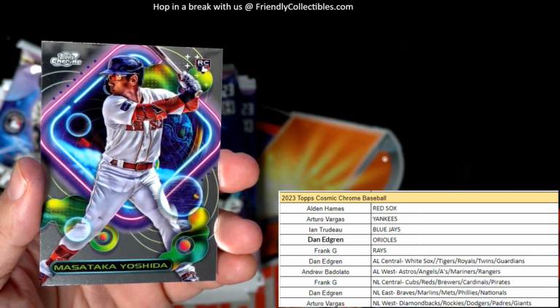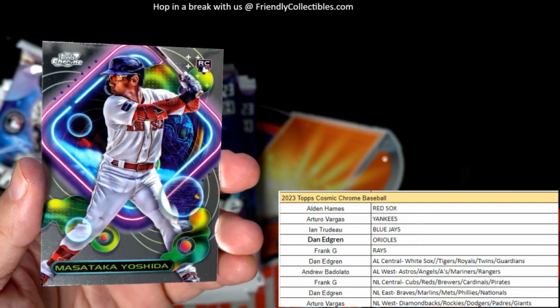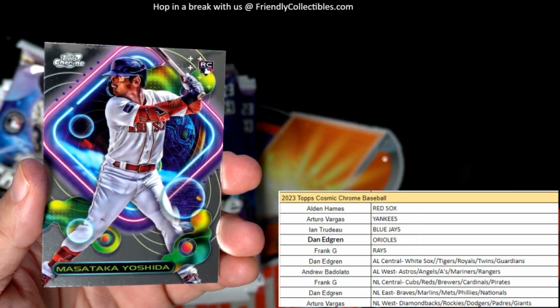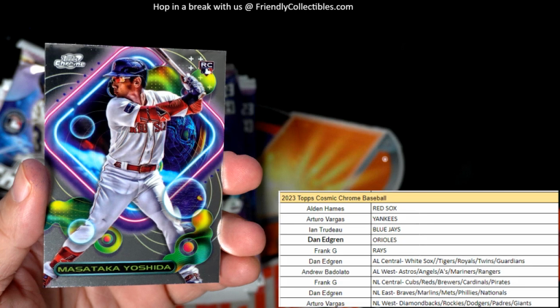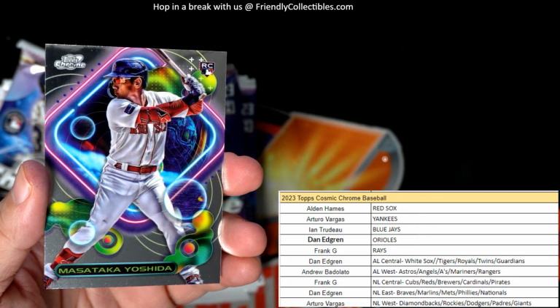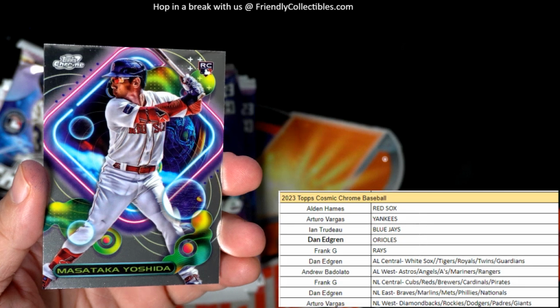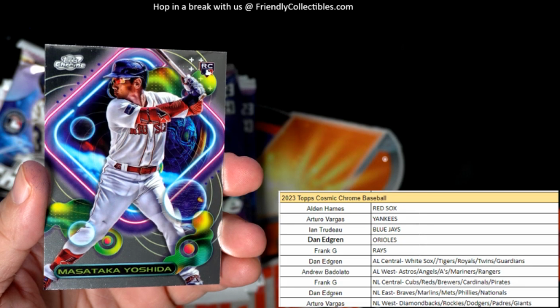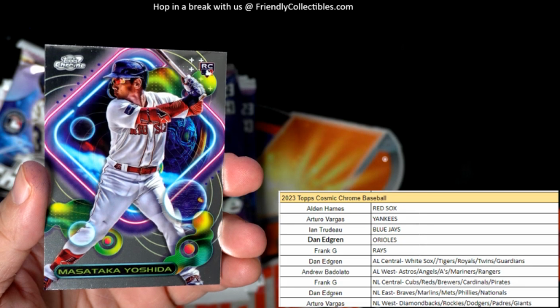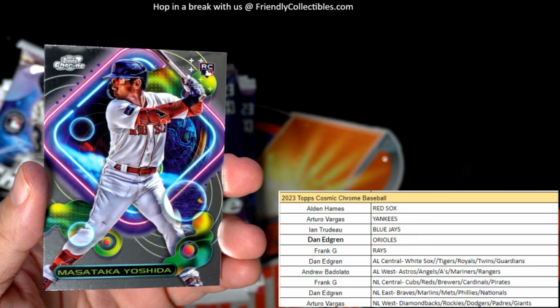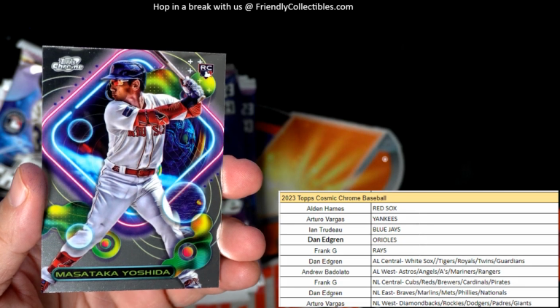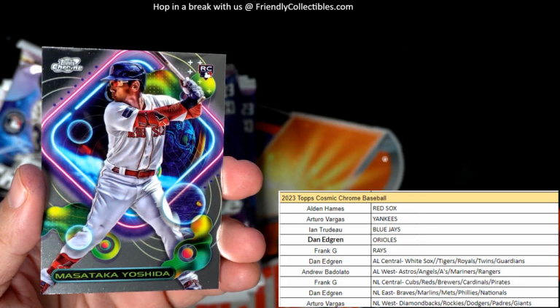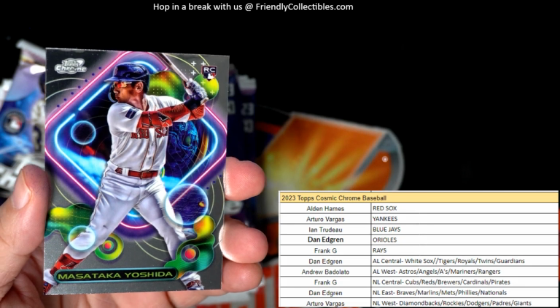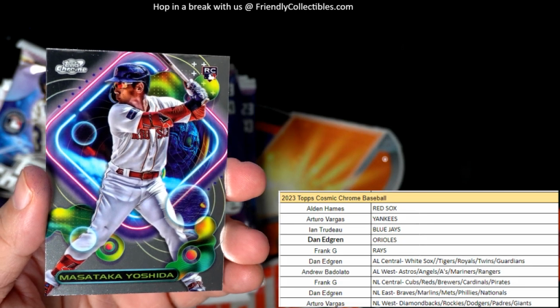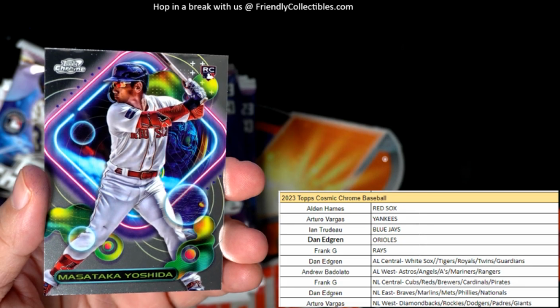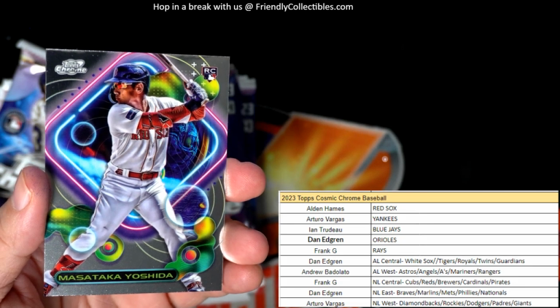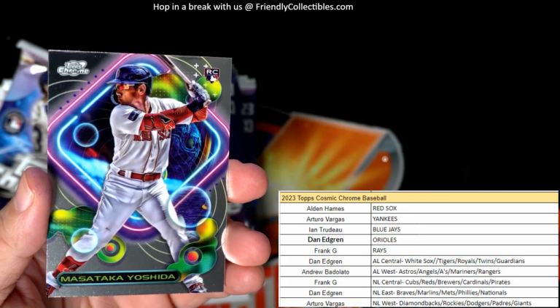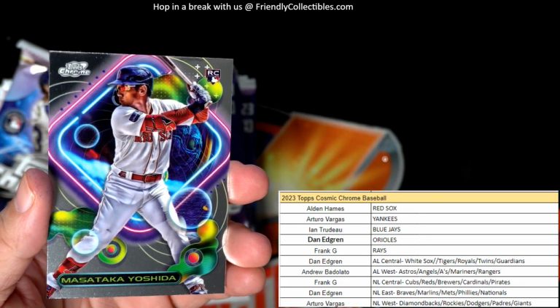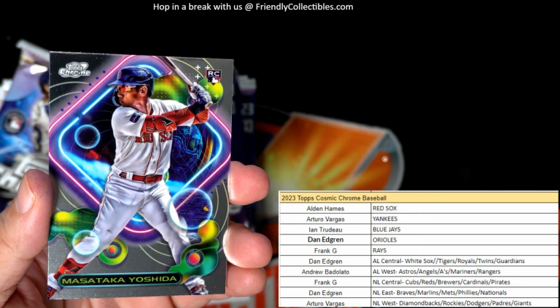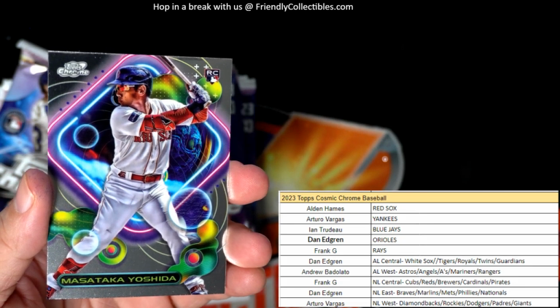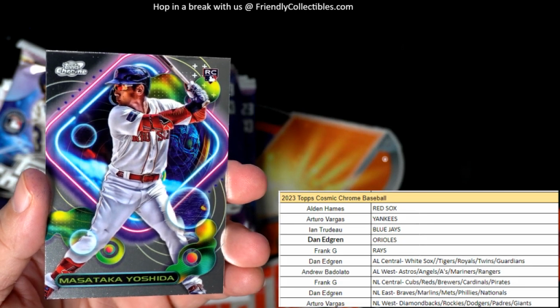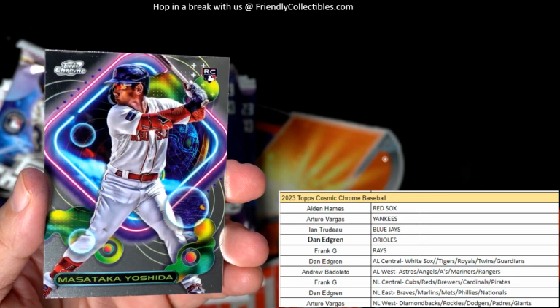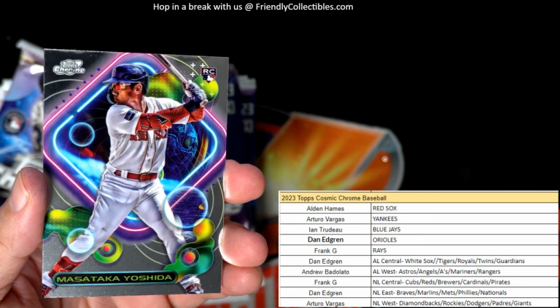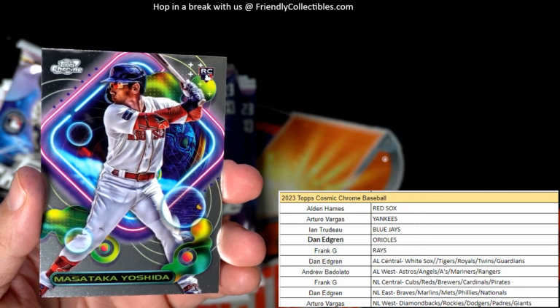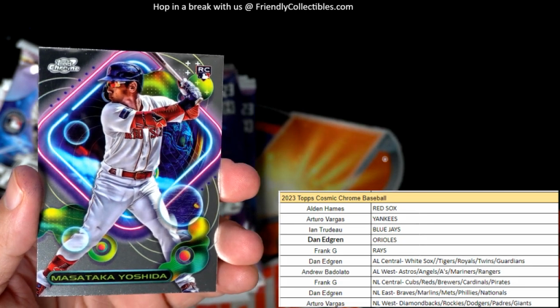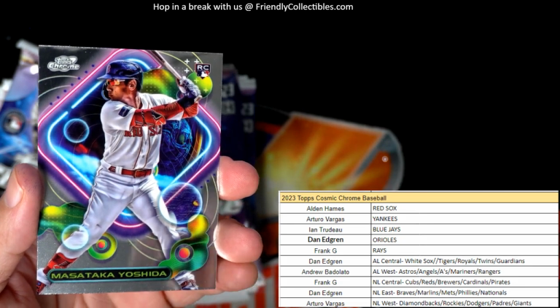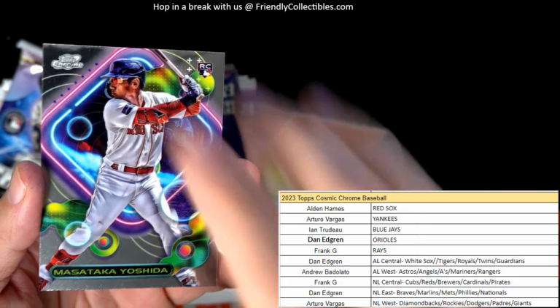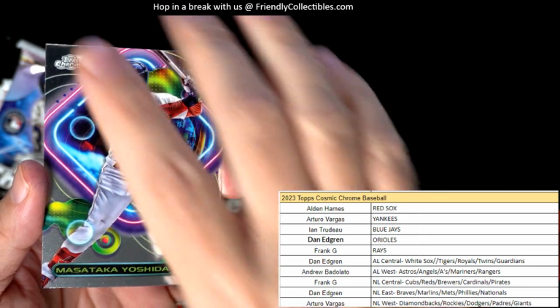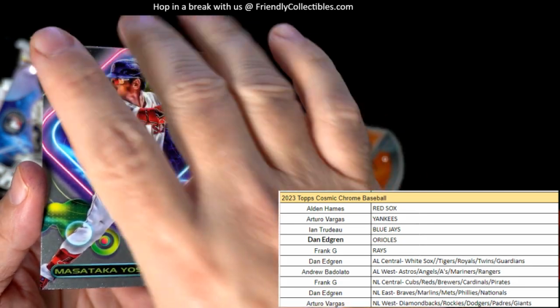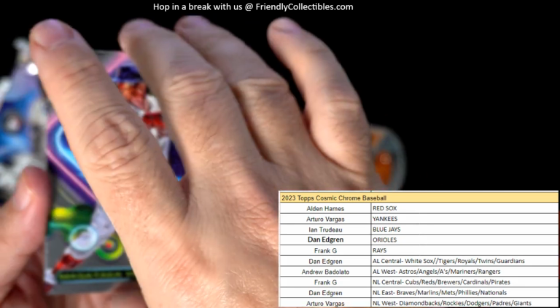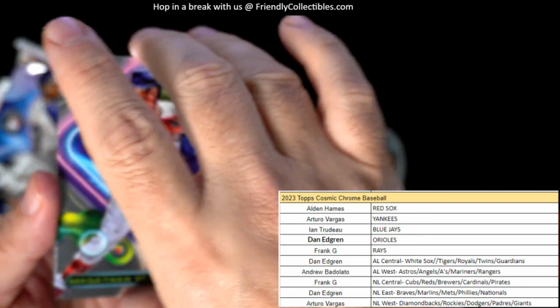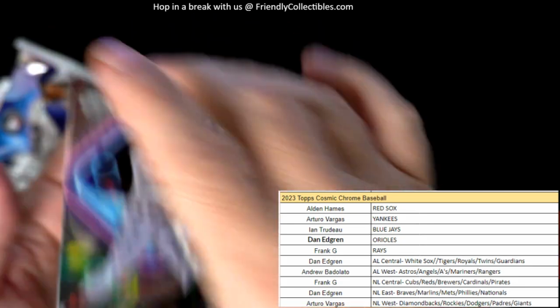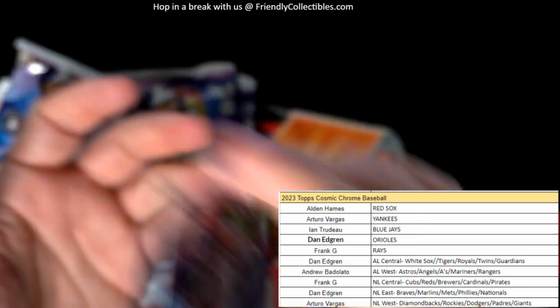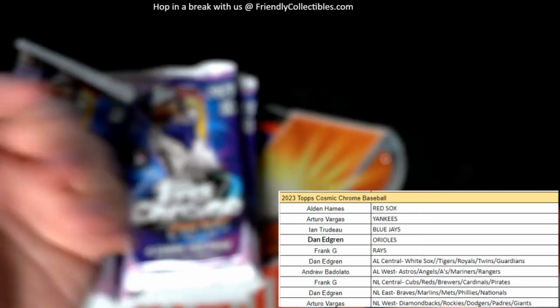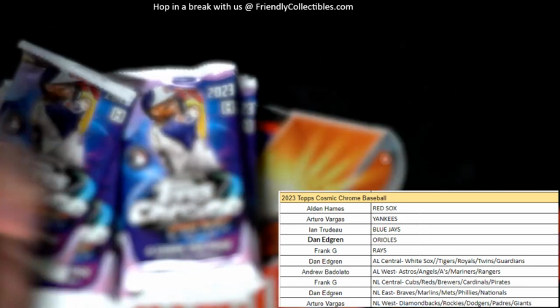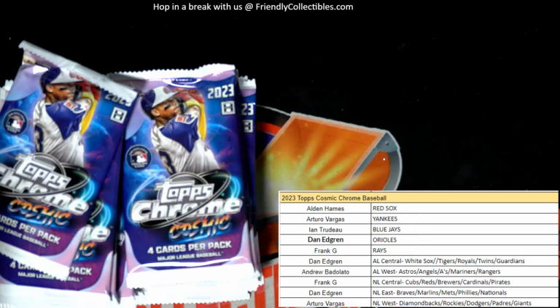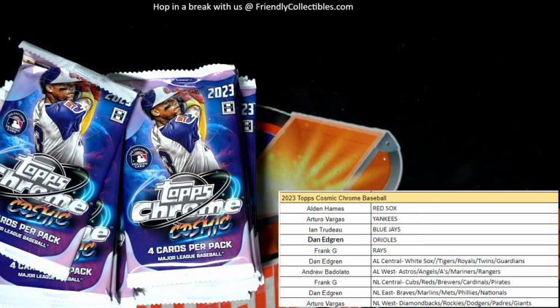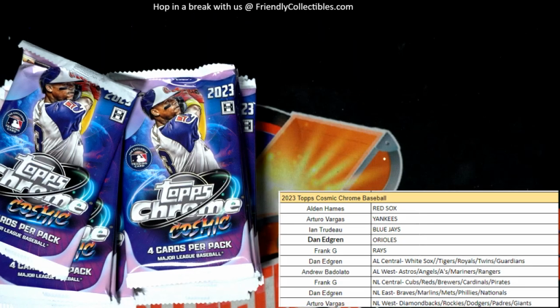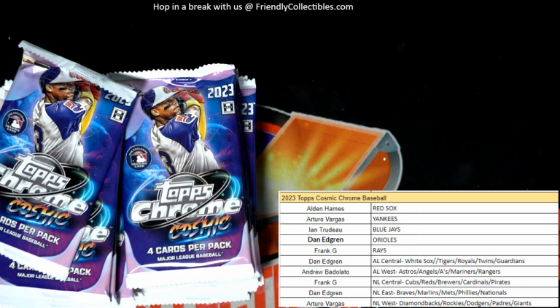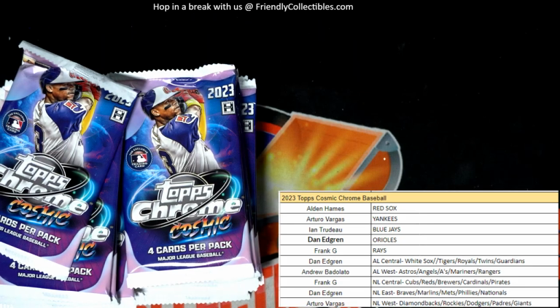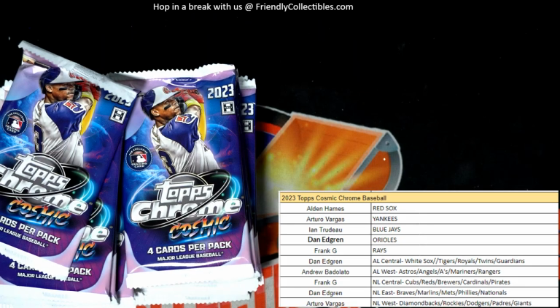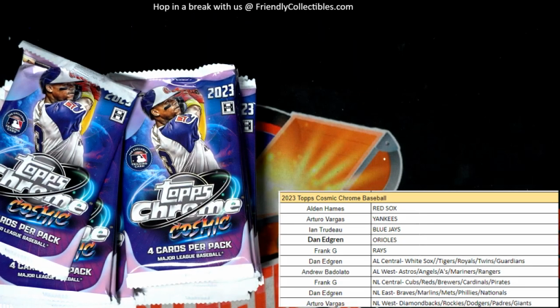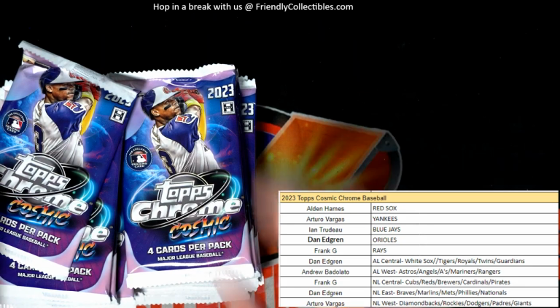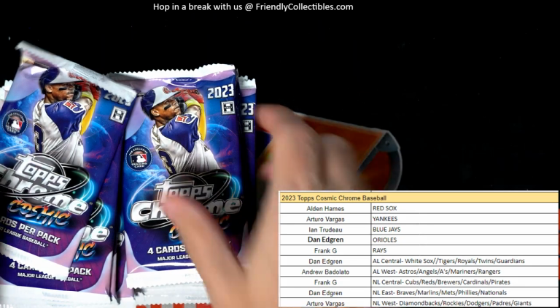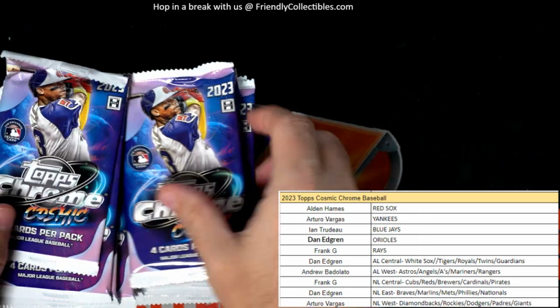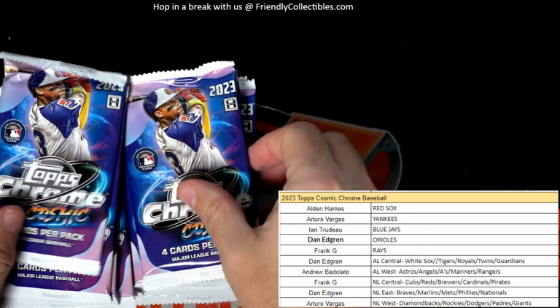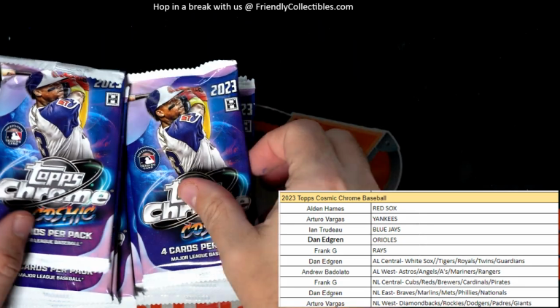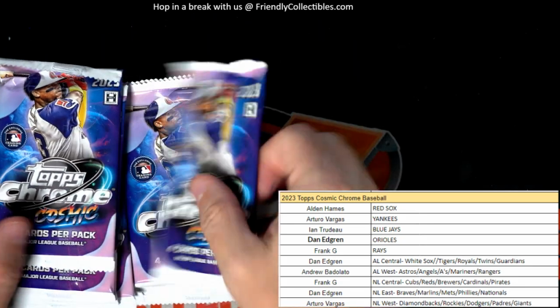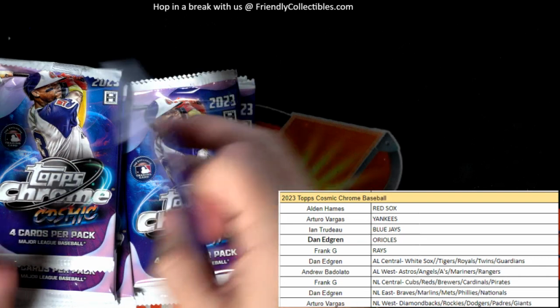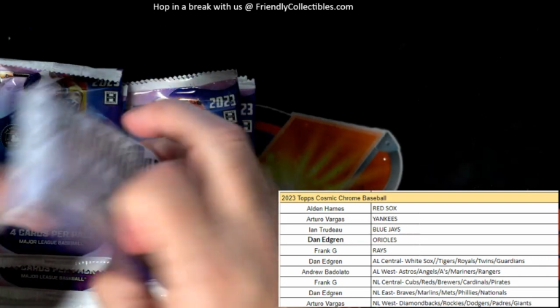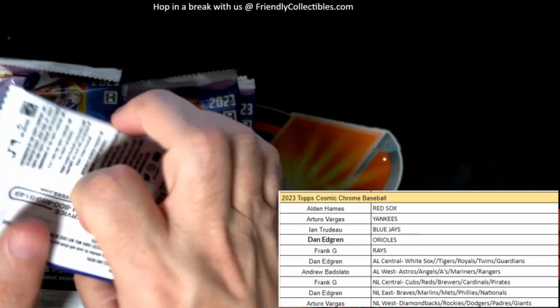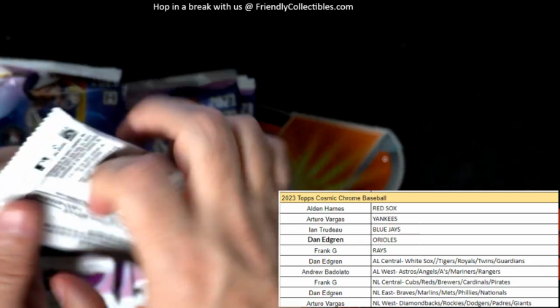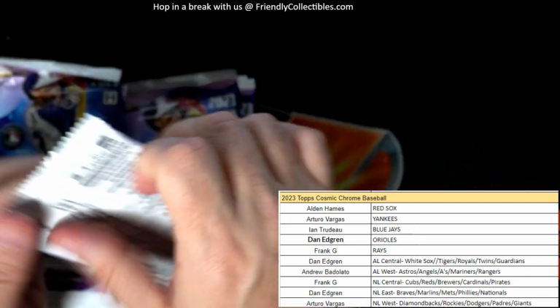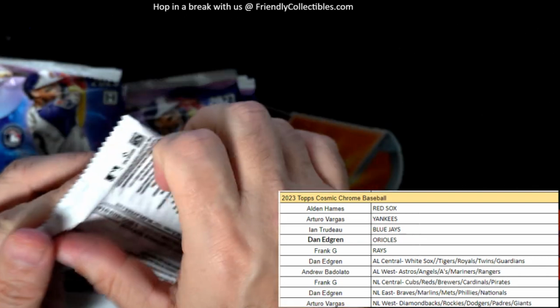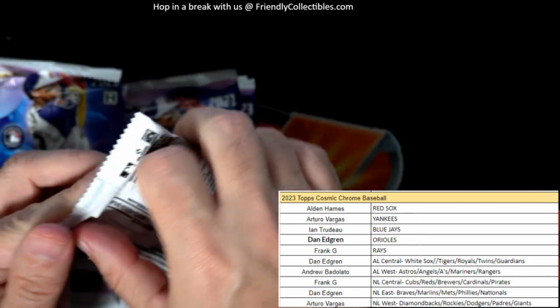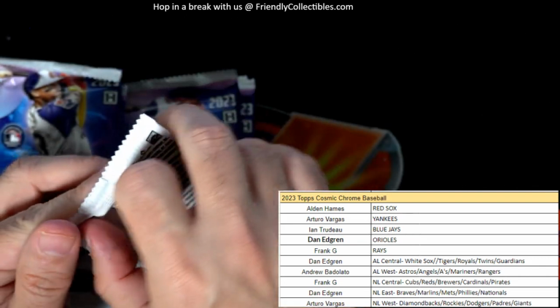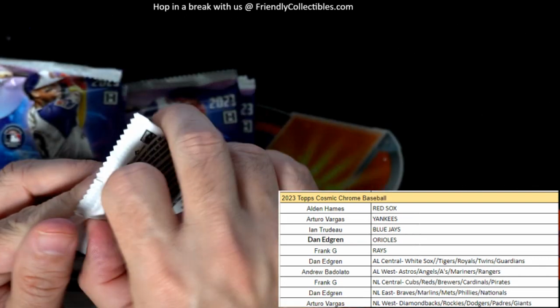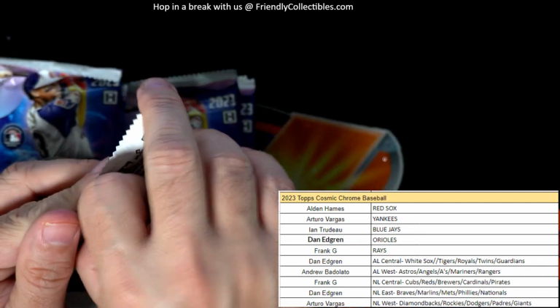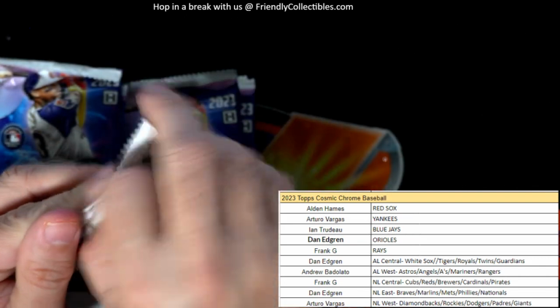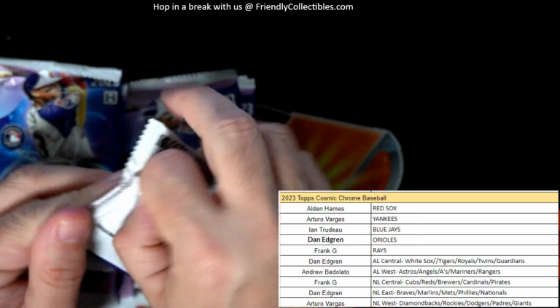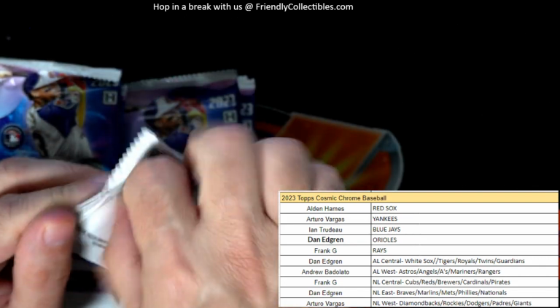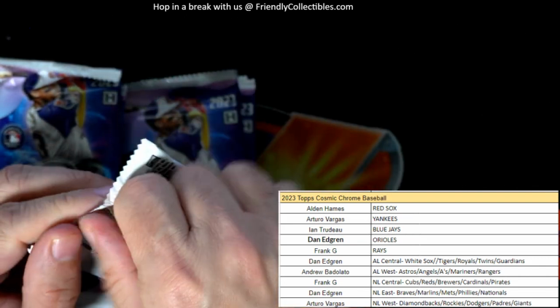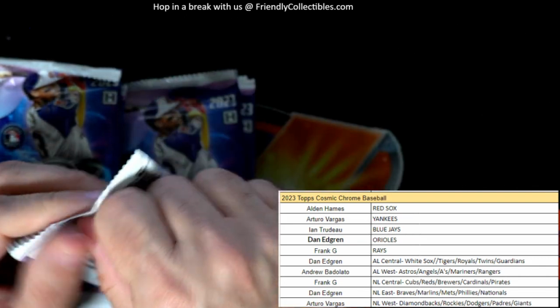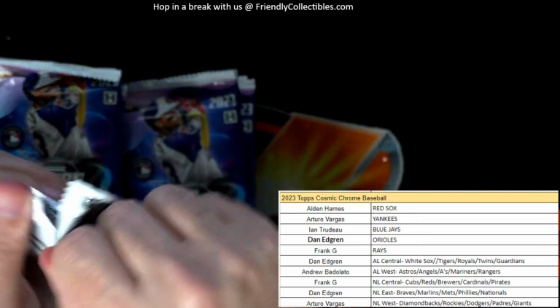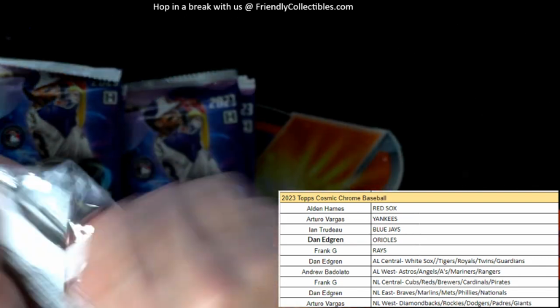There are two Launched Orbits per box, so we just got the first one — it's the Pete Alonzo. And there's a nice Yoshida rookie card going out to Alden! First pack and you got a Yoshida rookie — there you go!